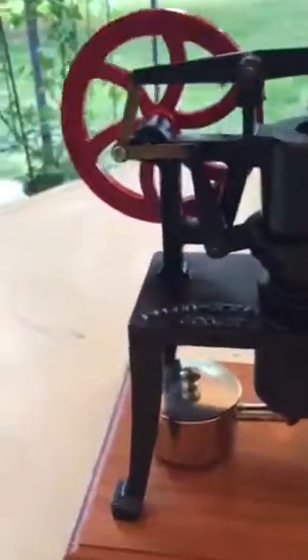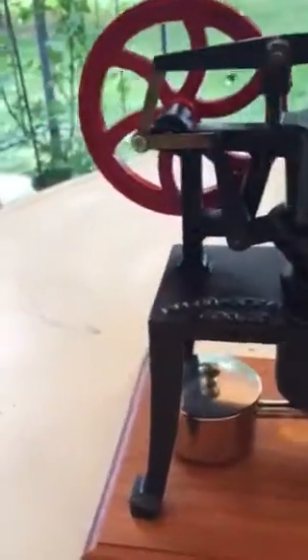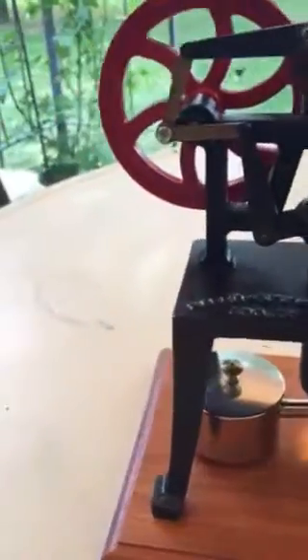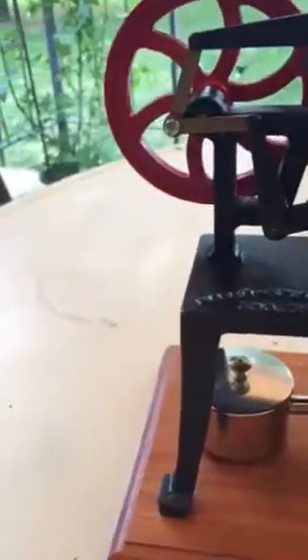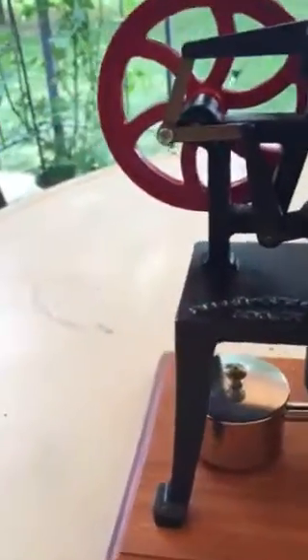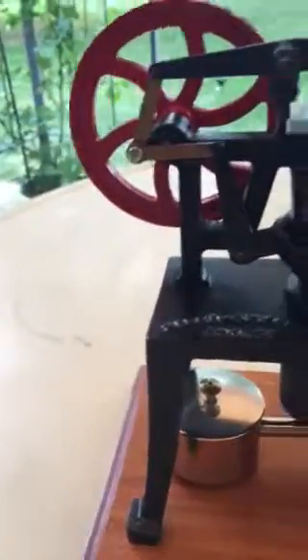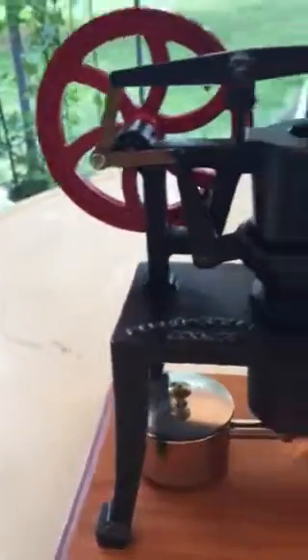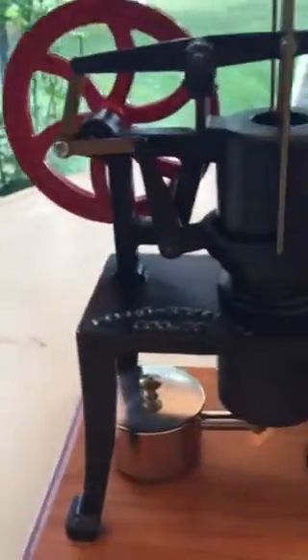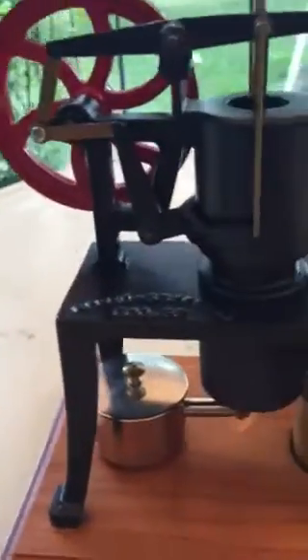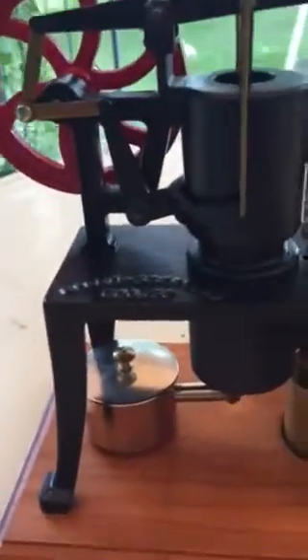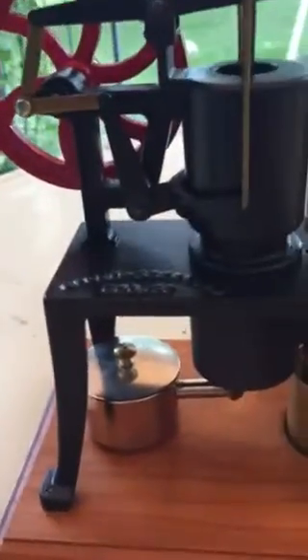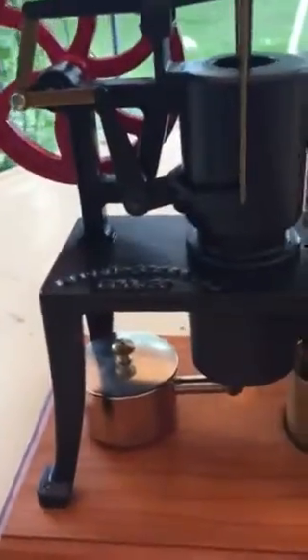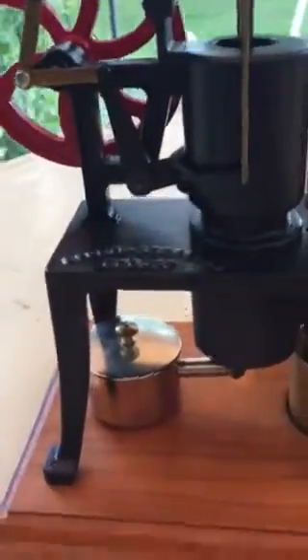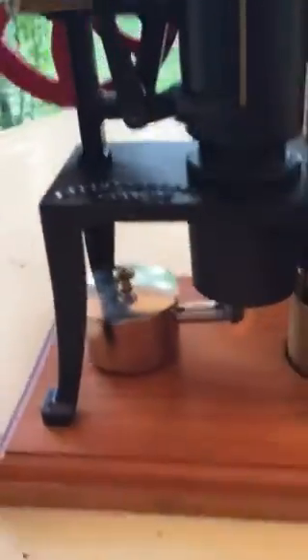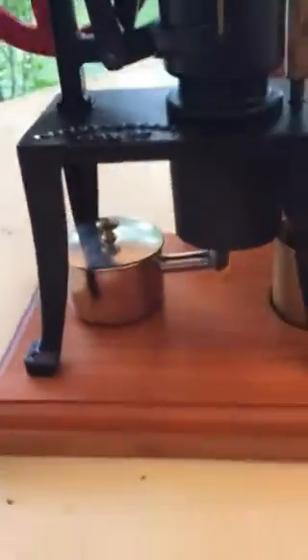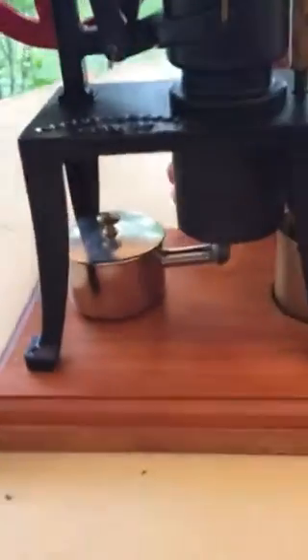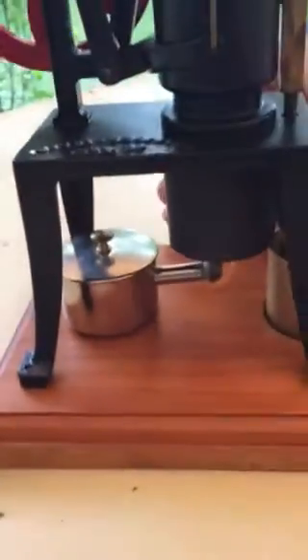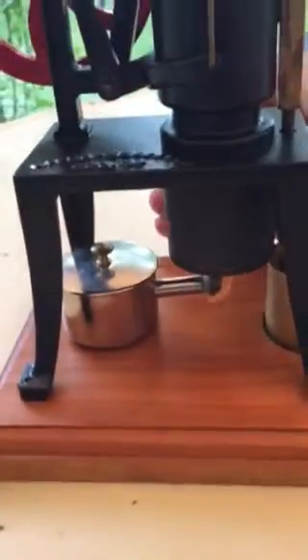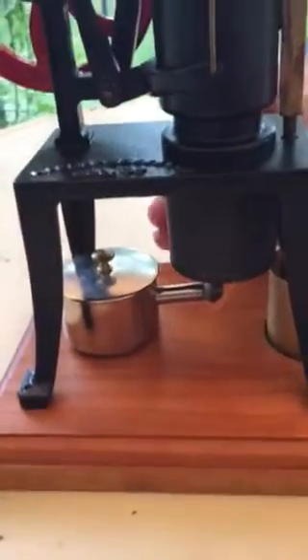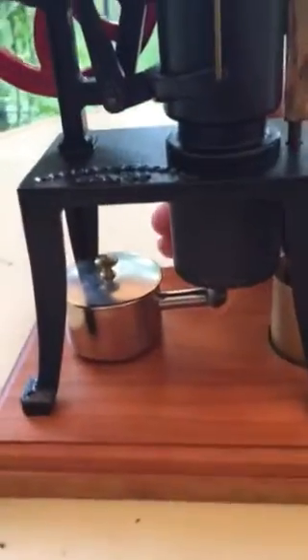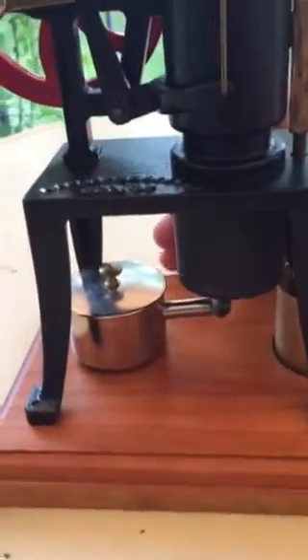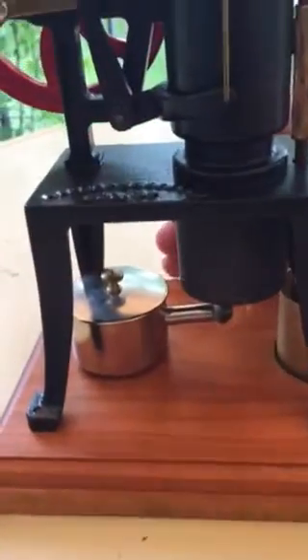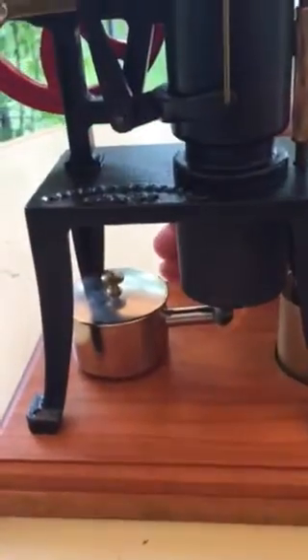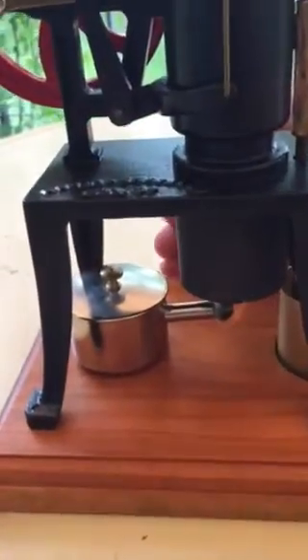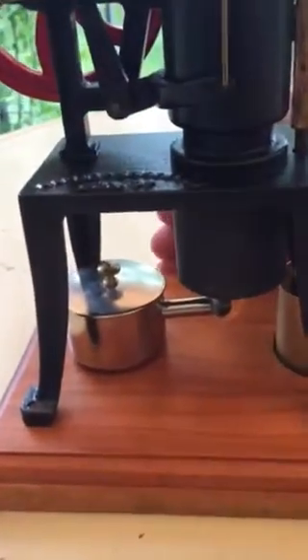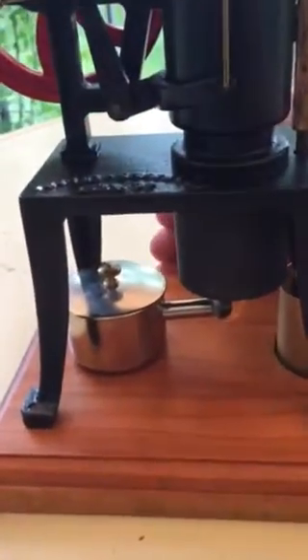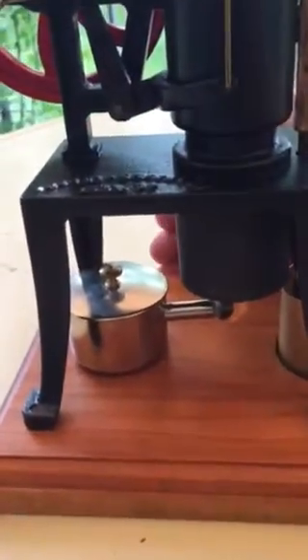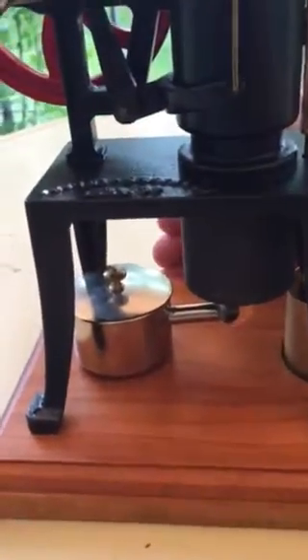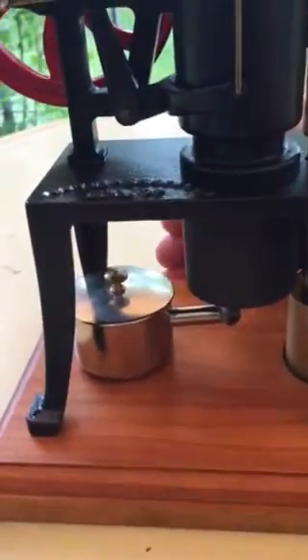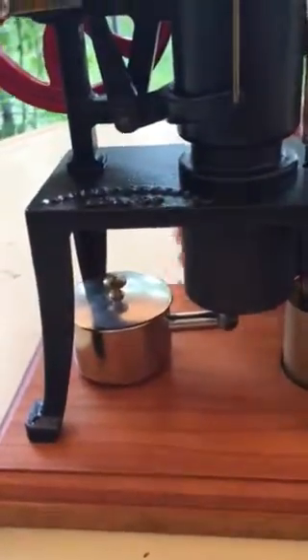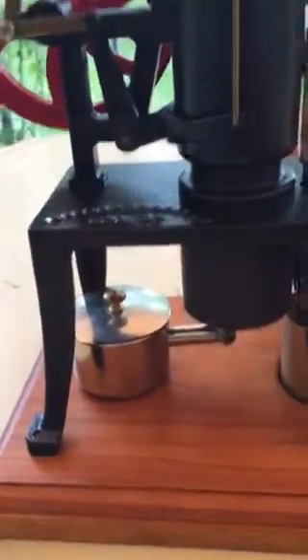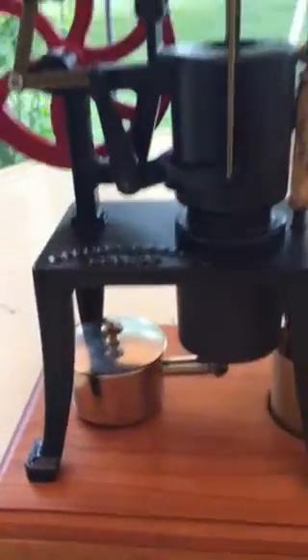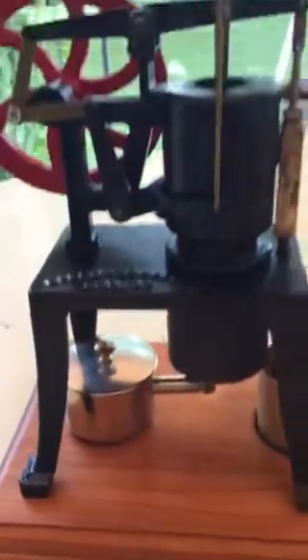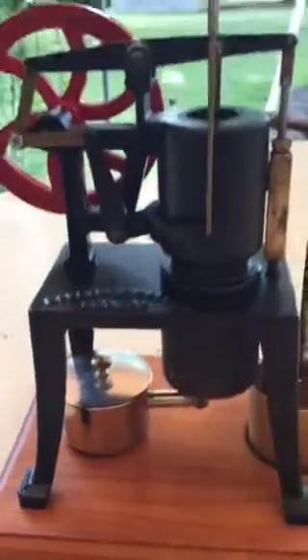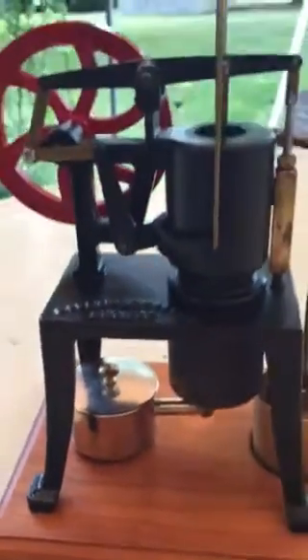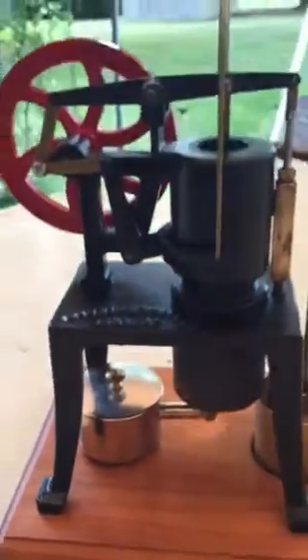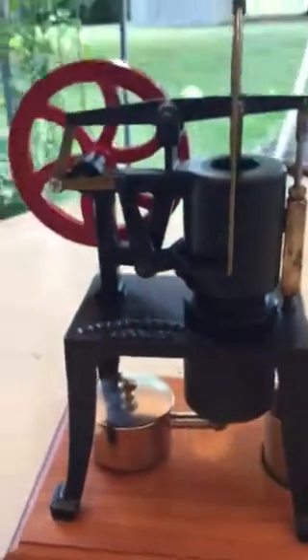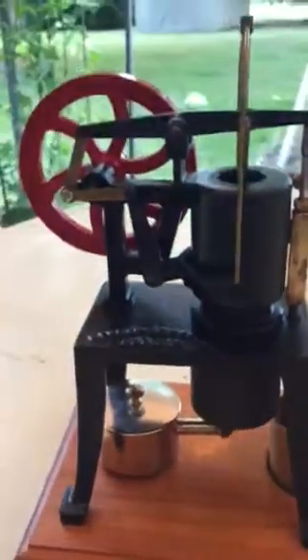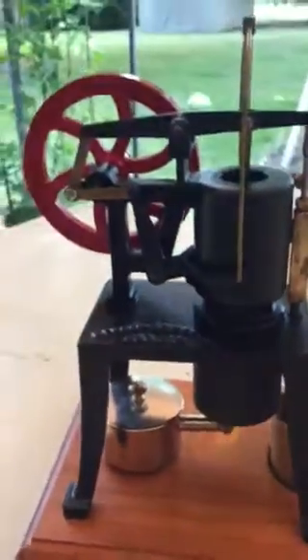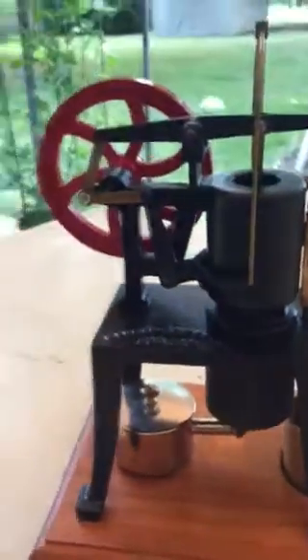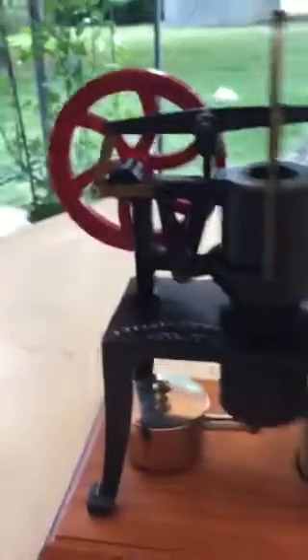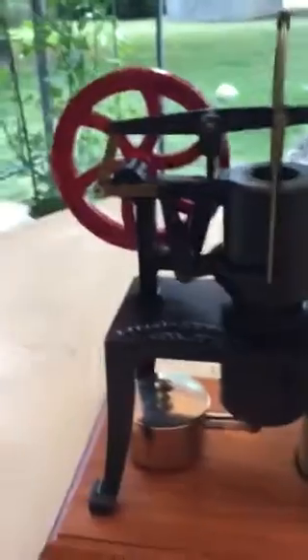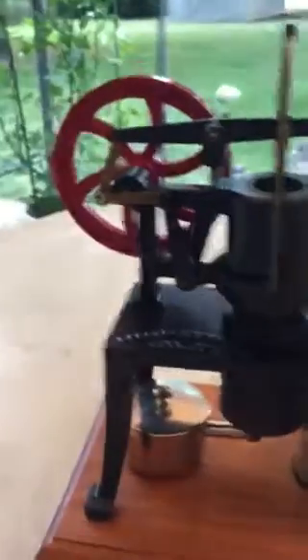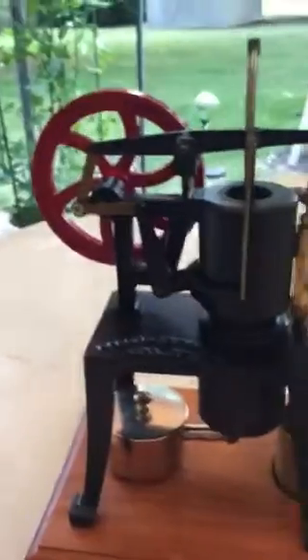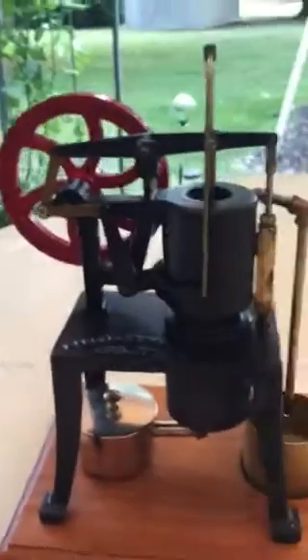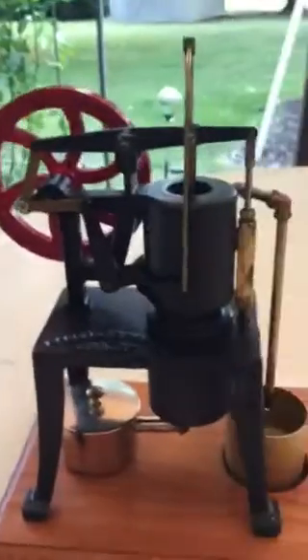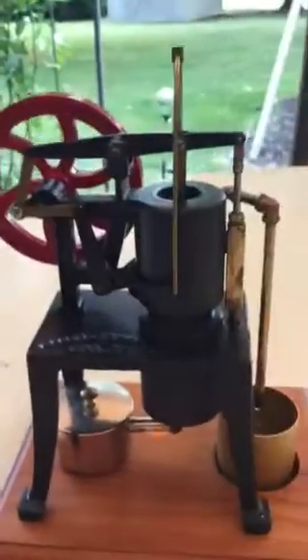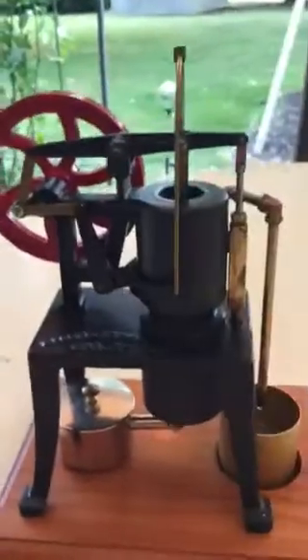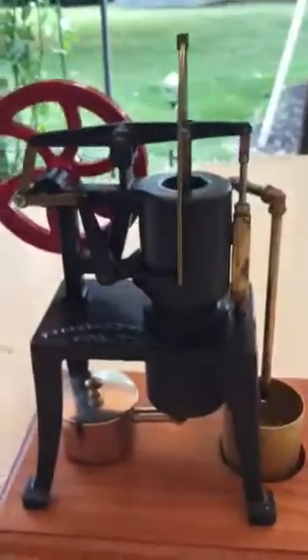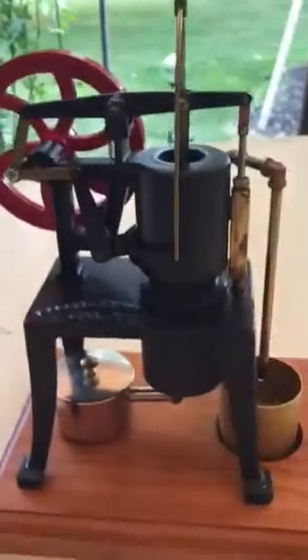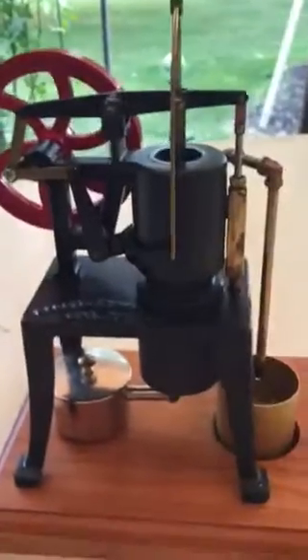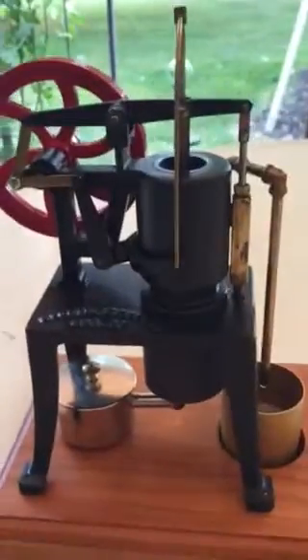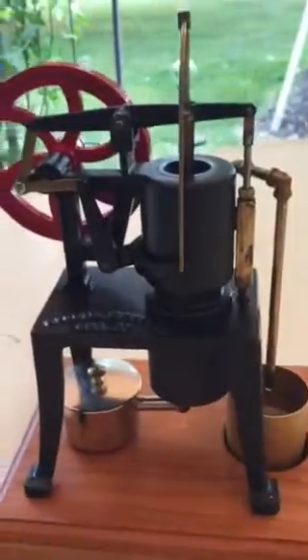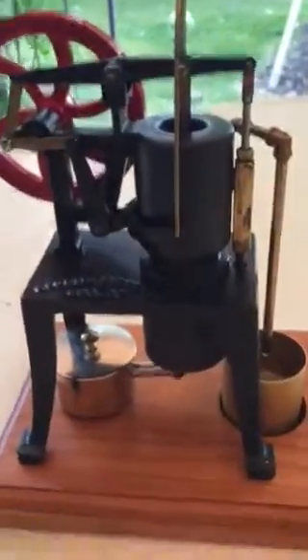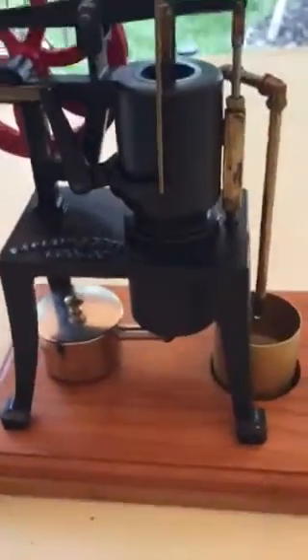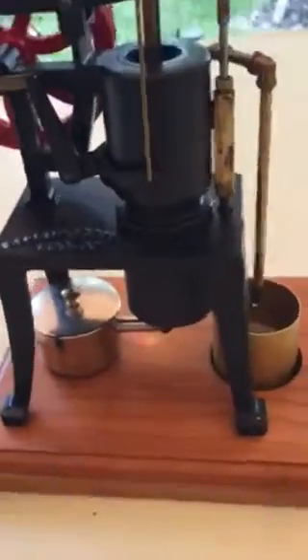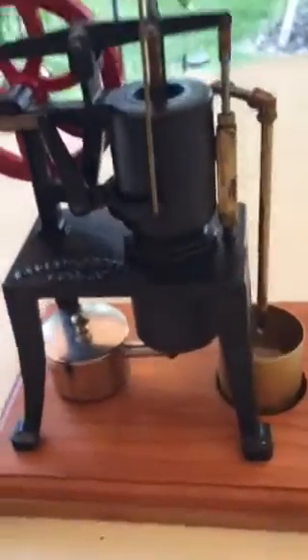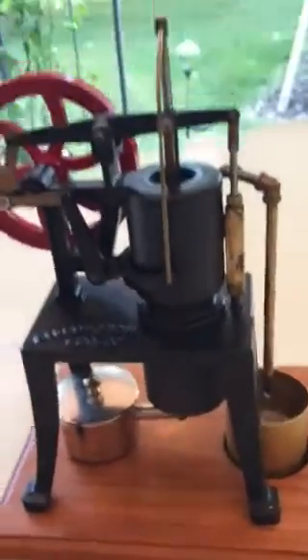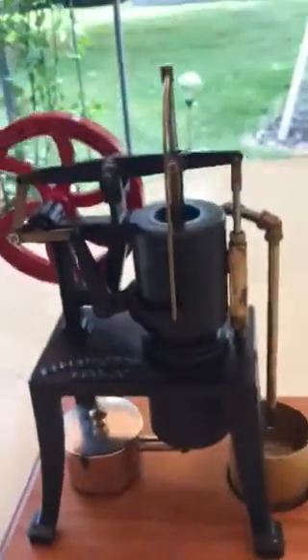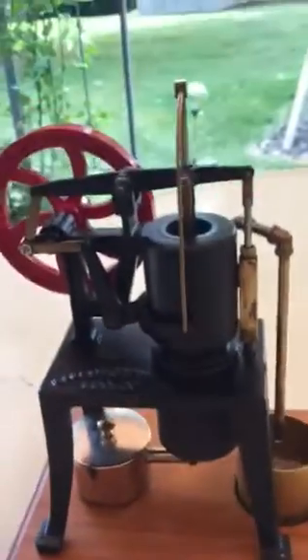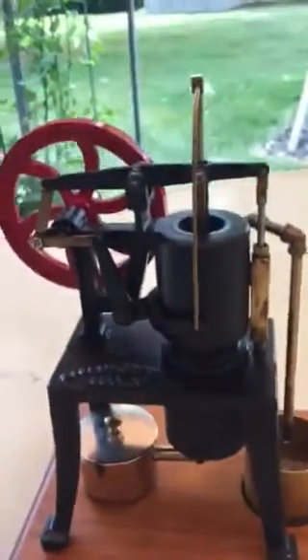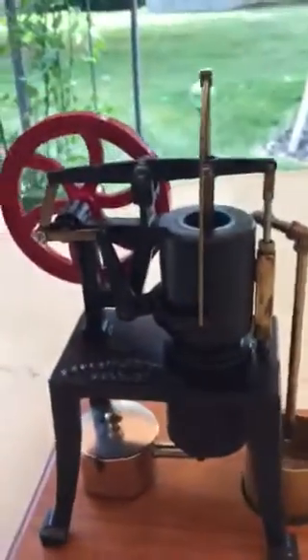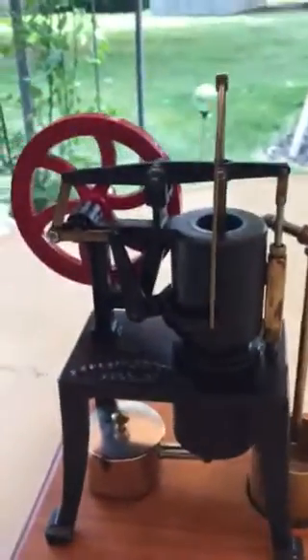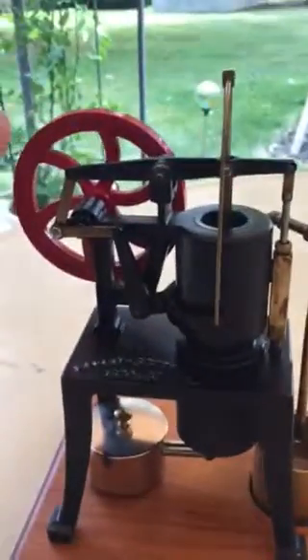It's a little windy out here, but let's see if it'll take off.